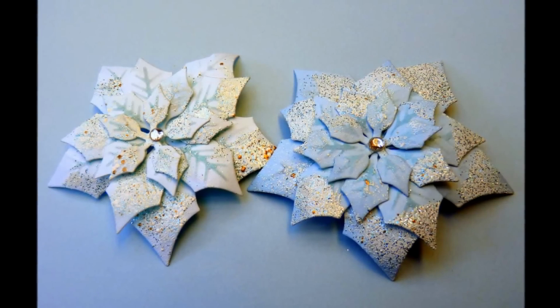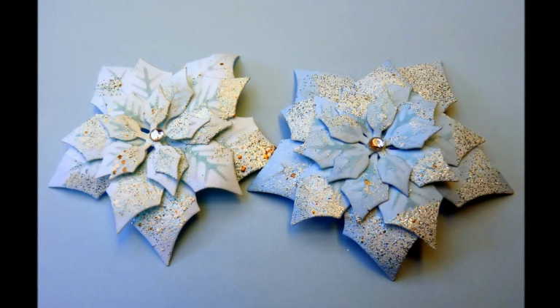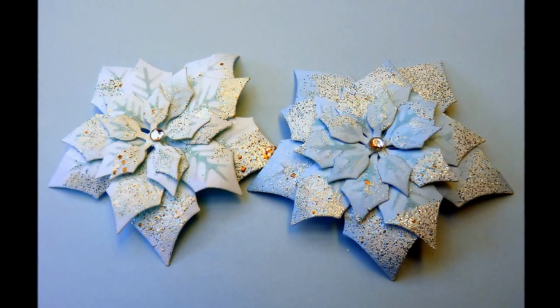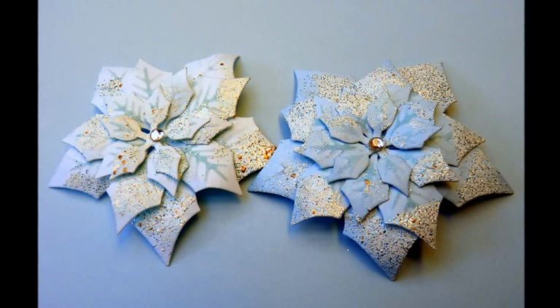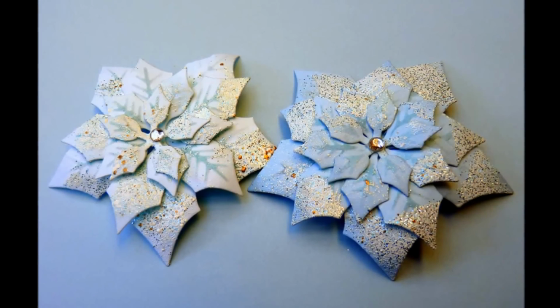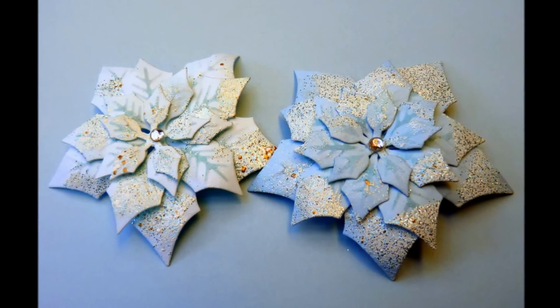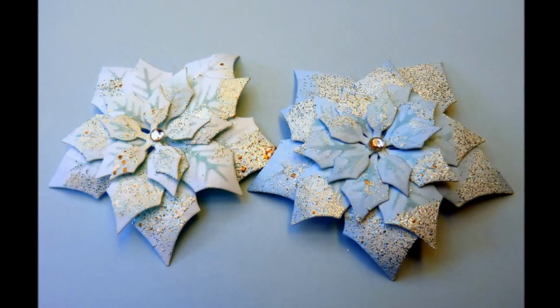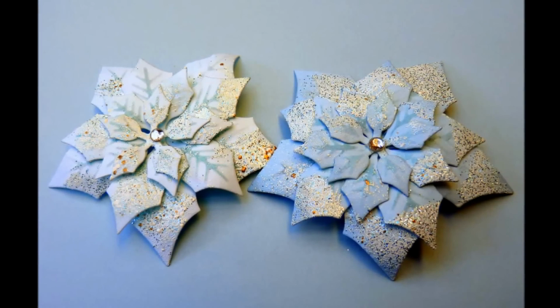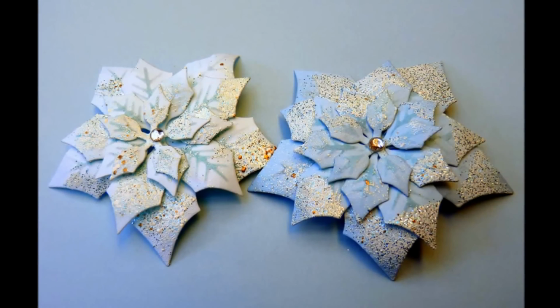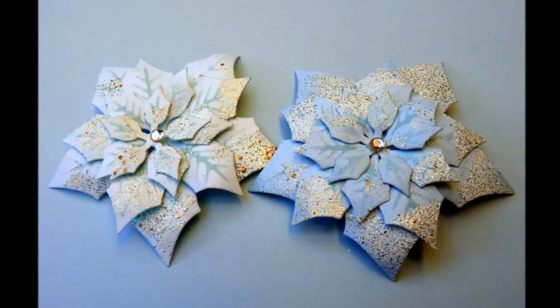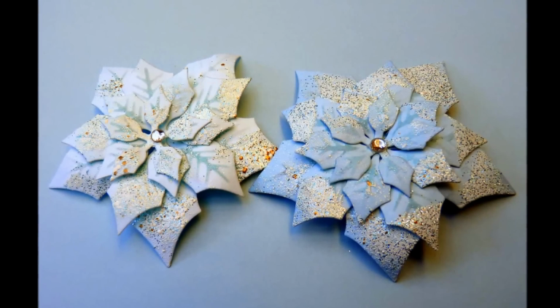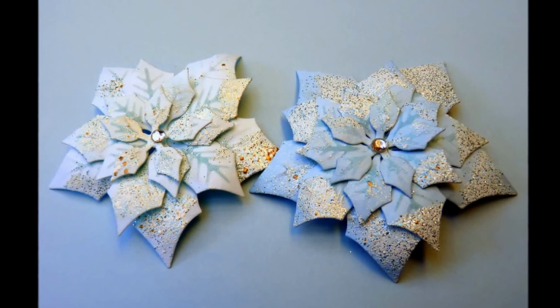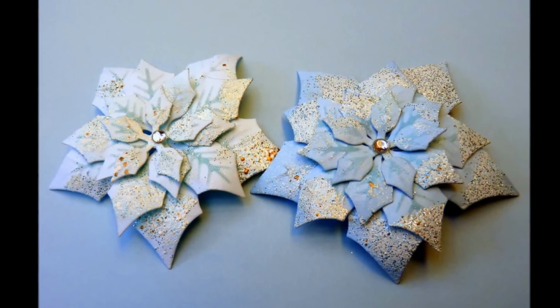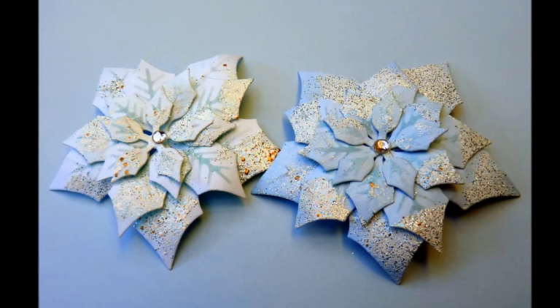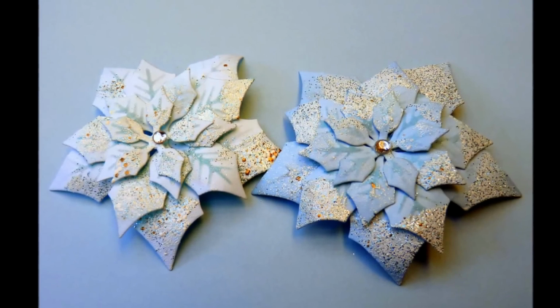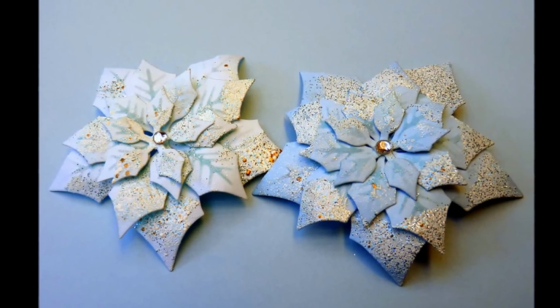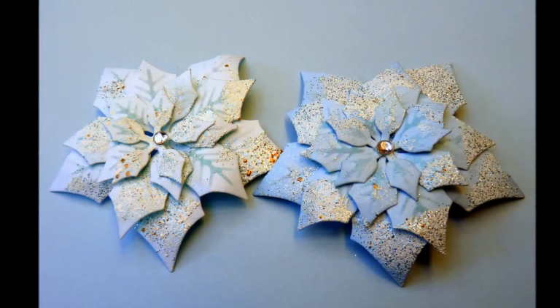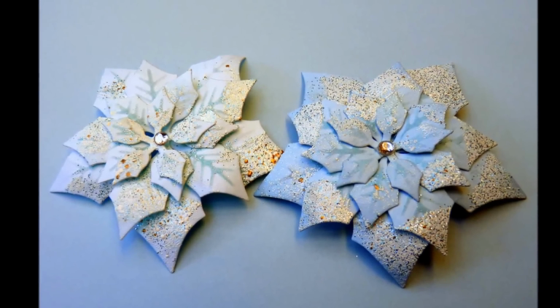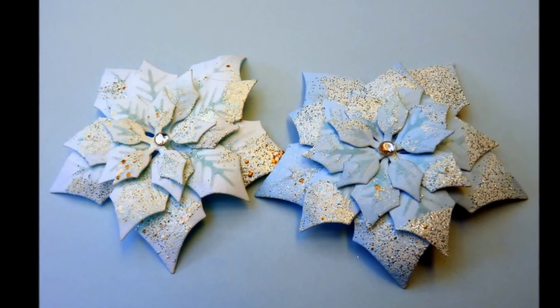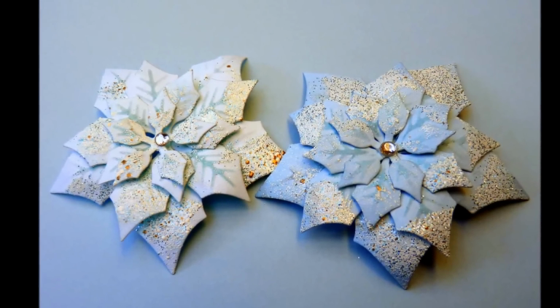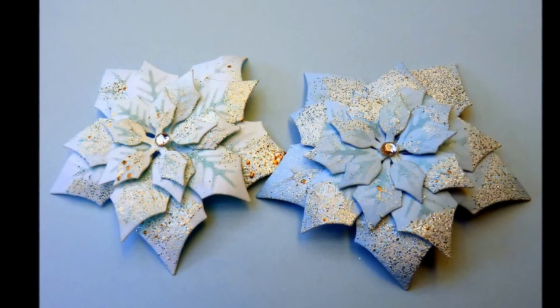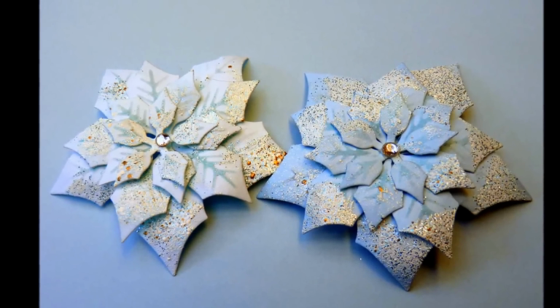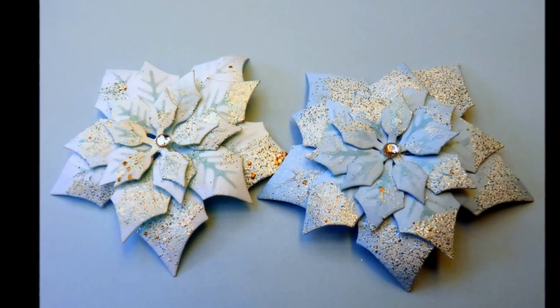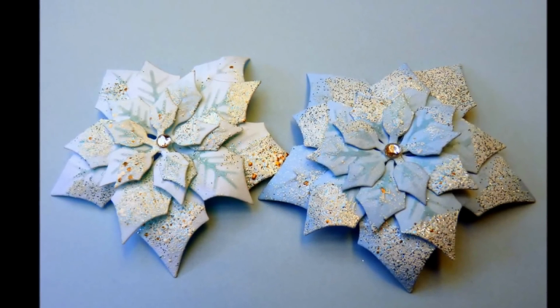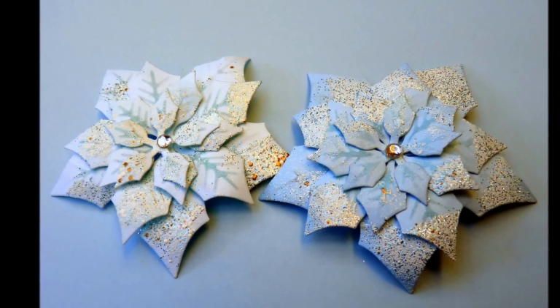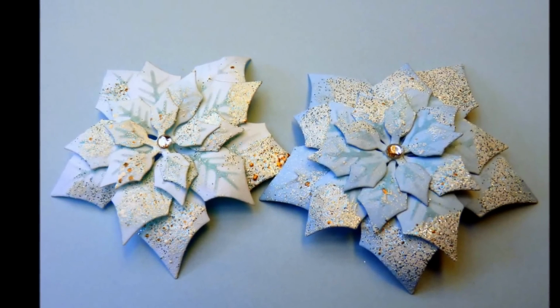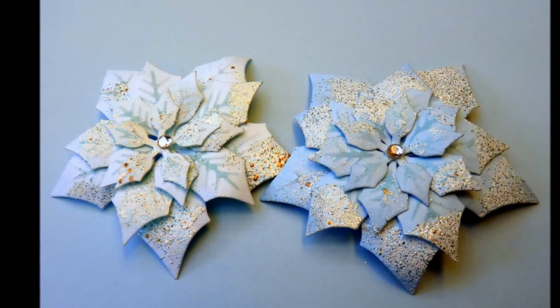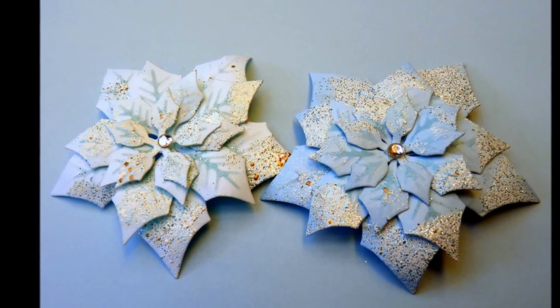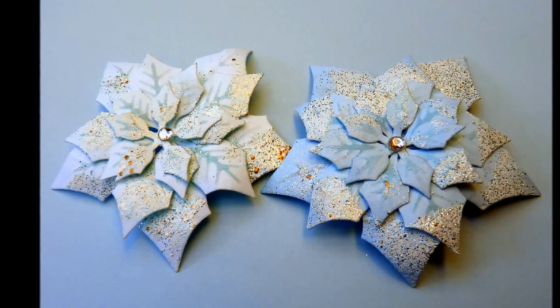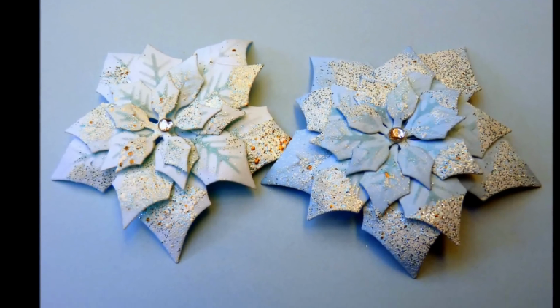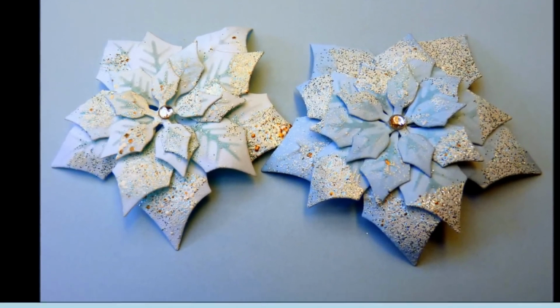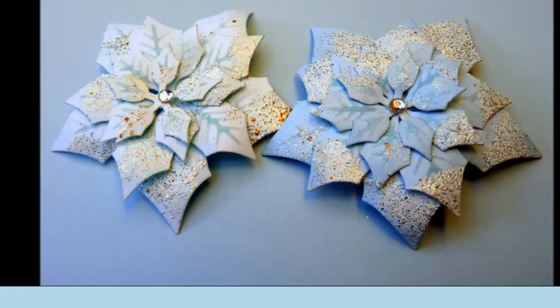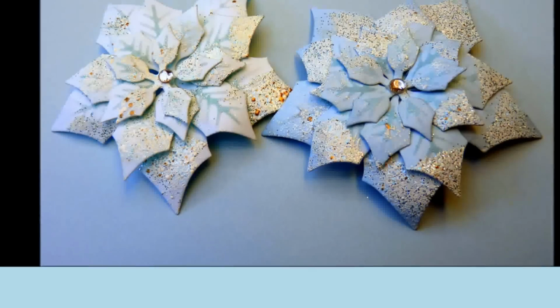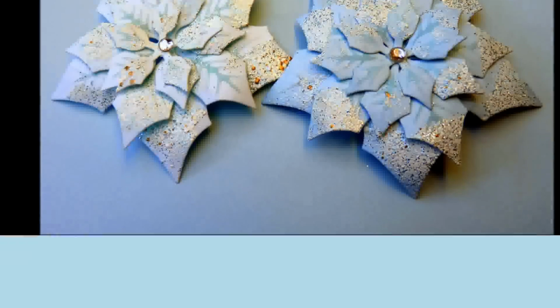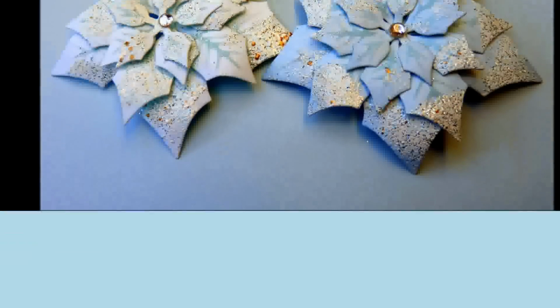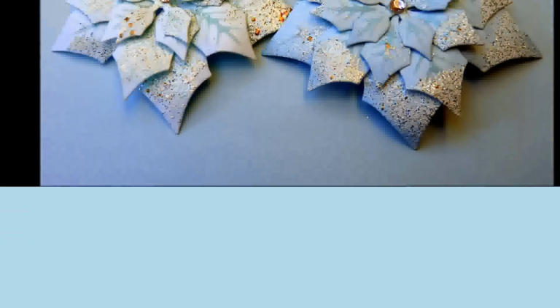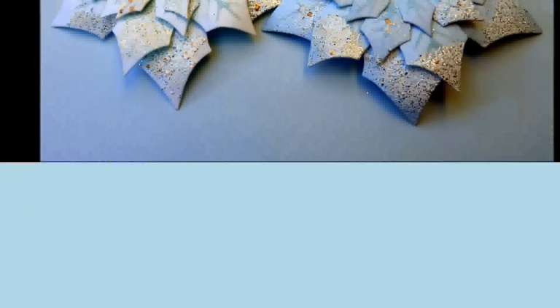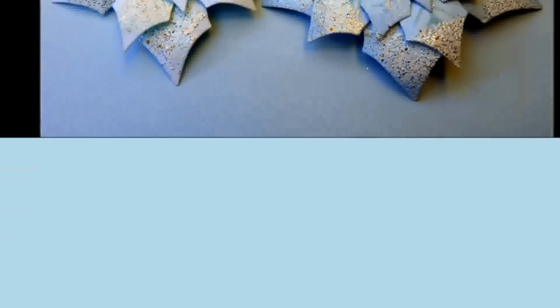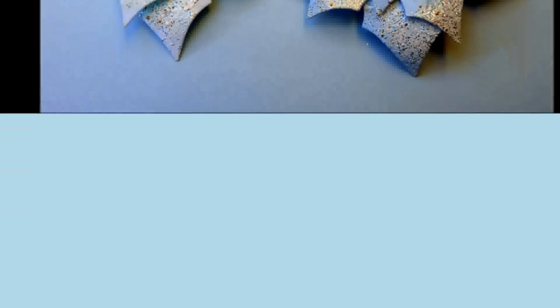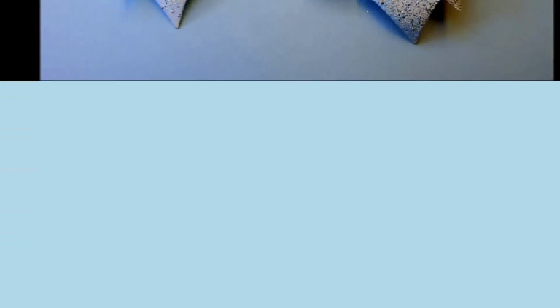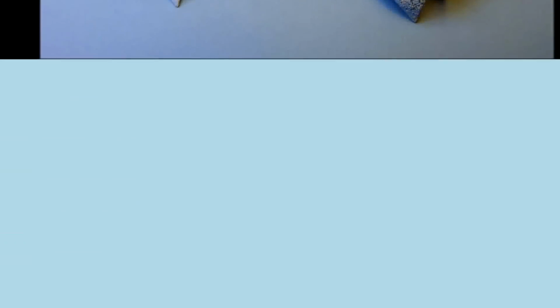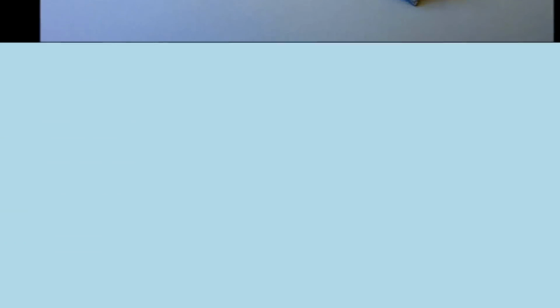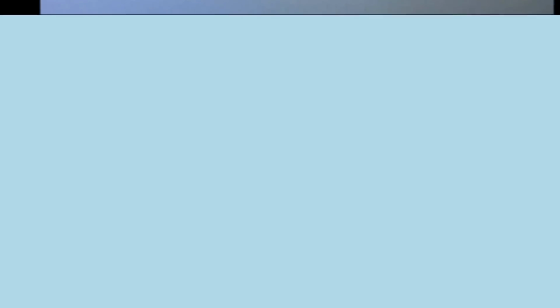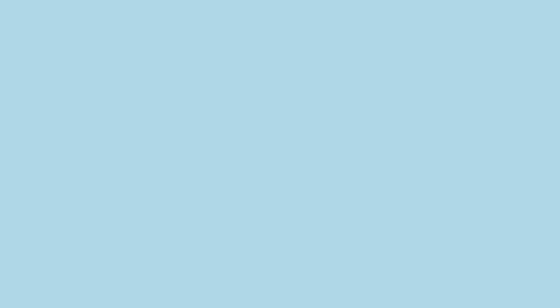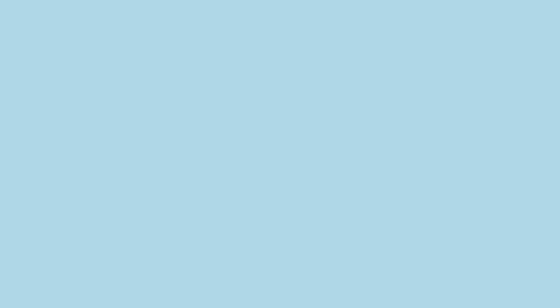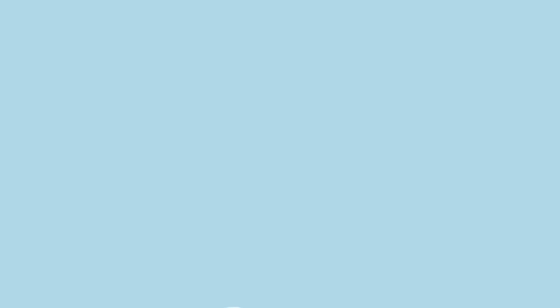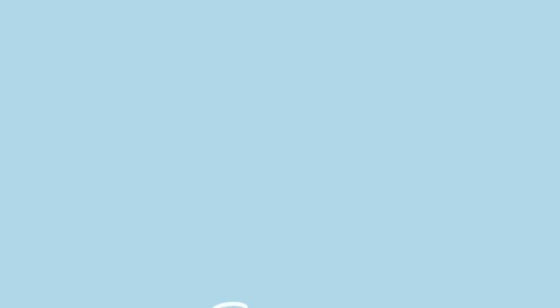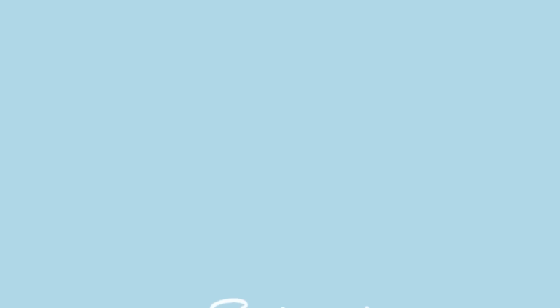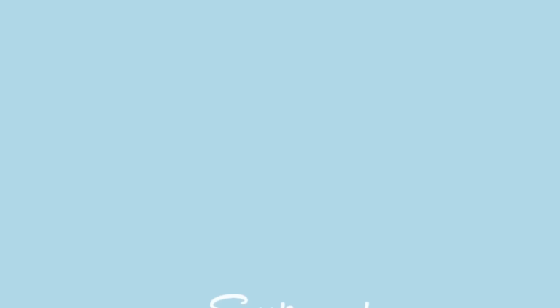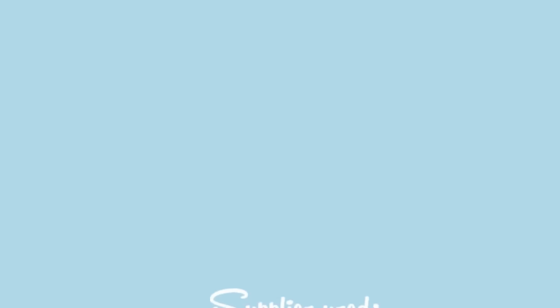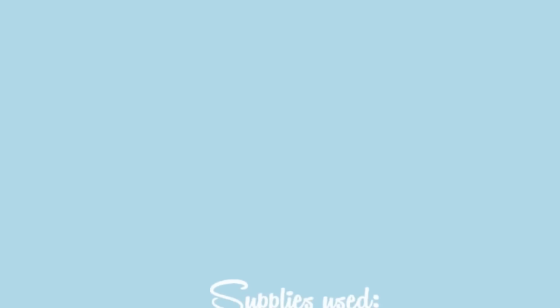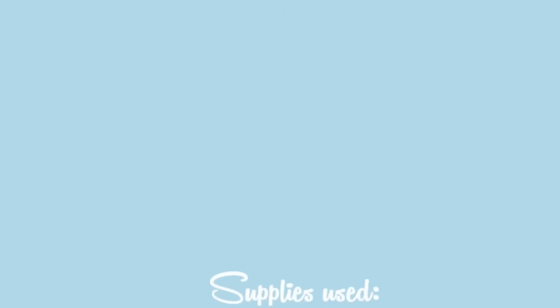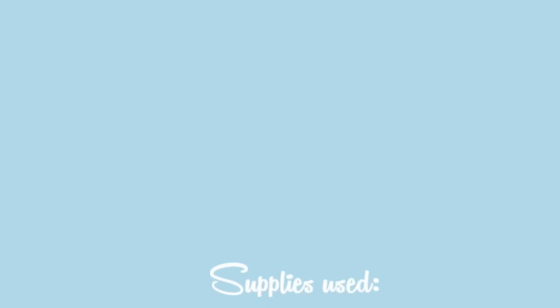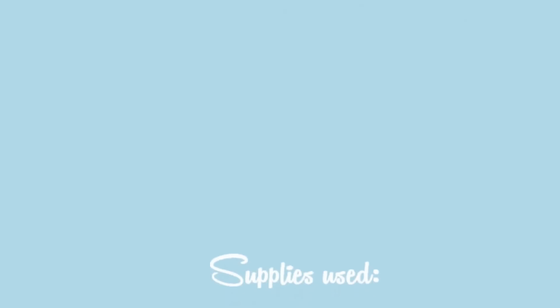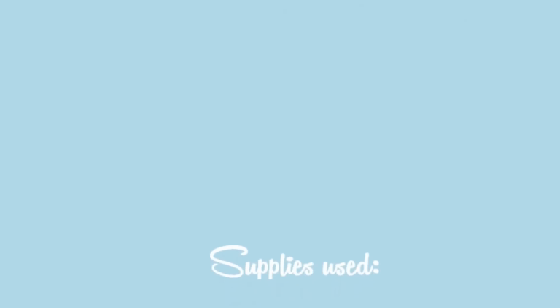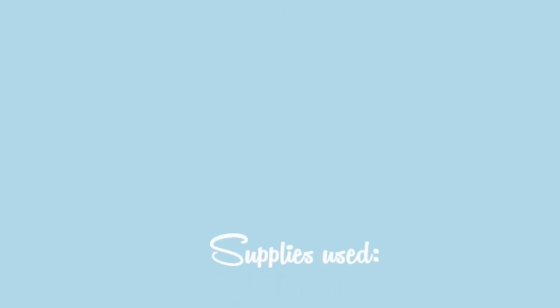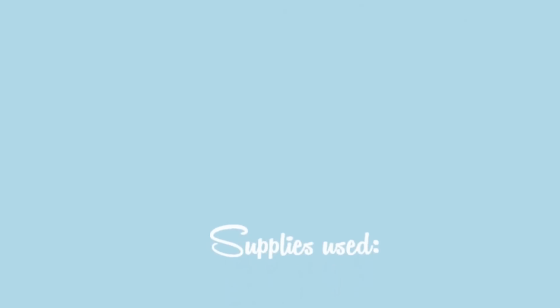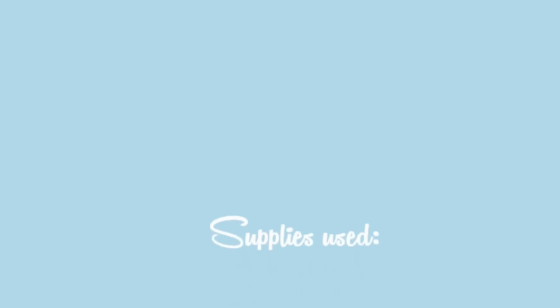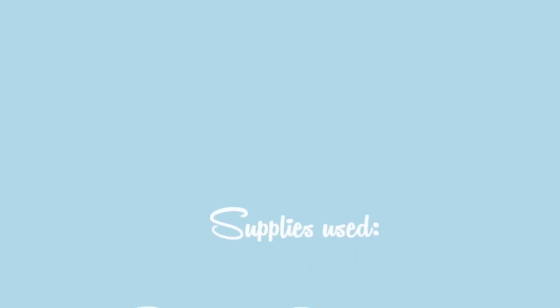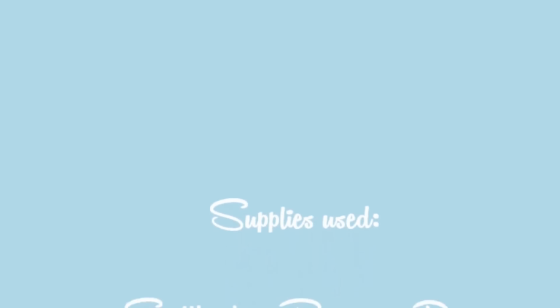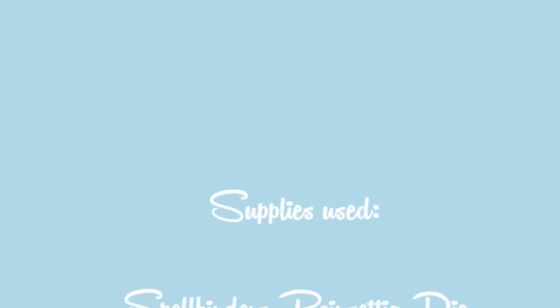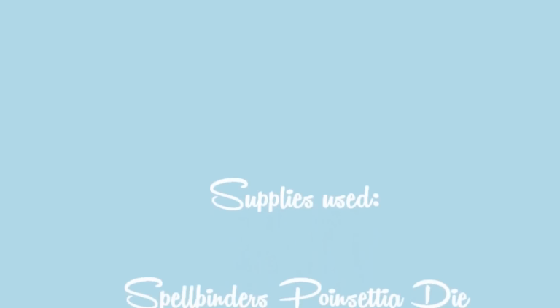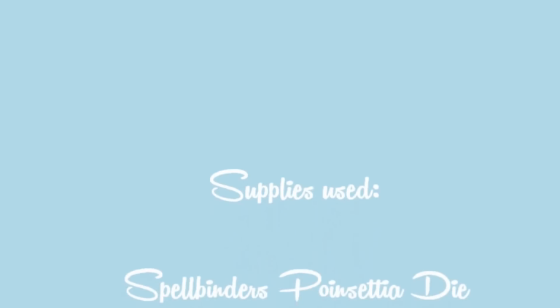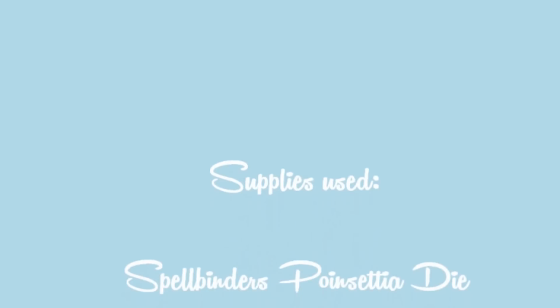And now we have a beautiful poinsettia. I hope you've enjoyed my tutorial. Thank you so much for joining me.